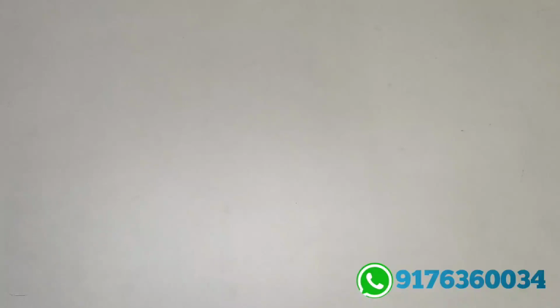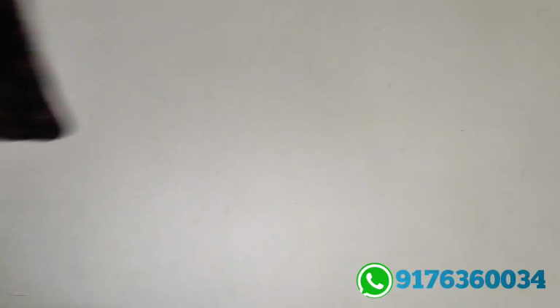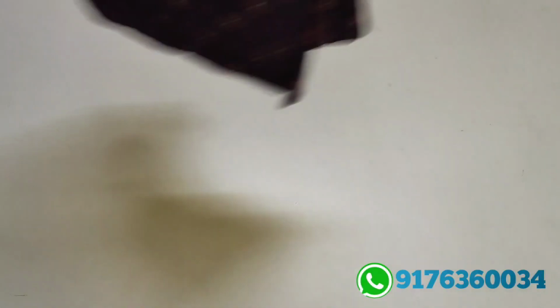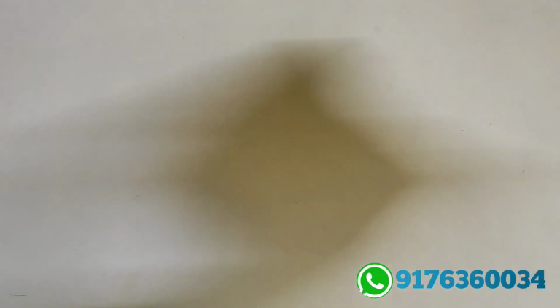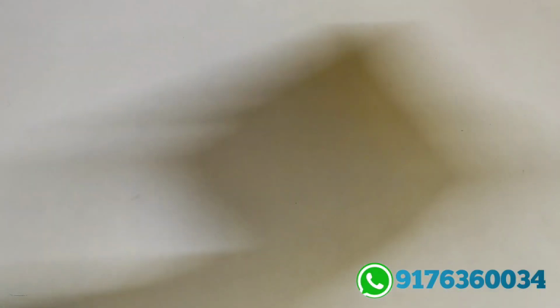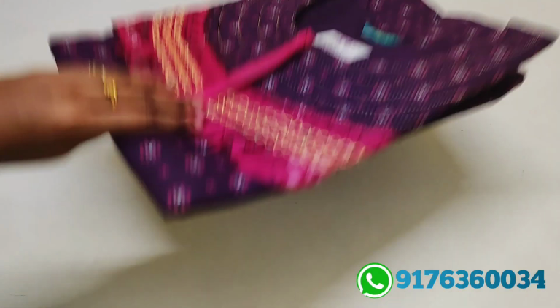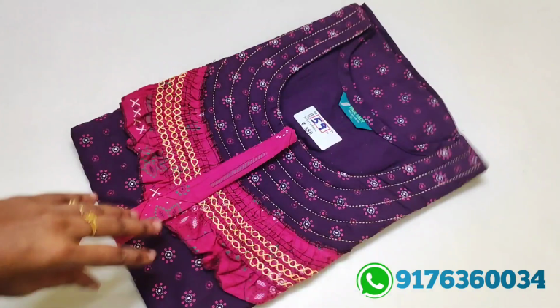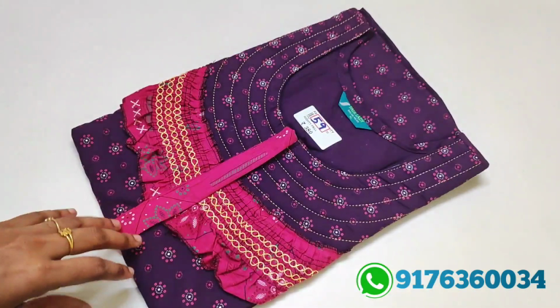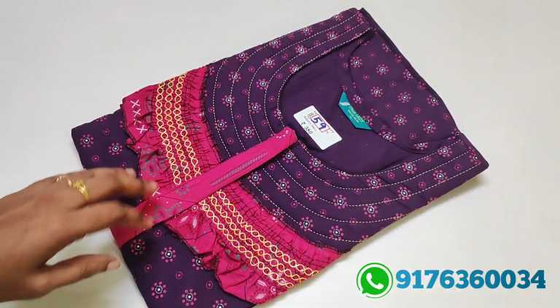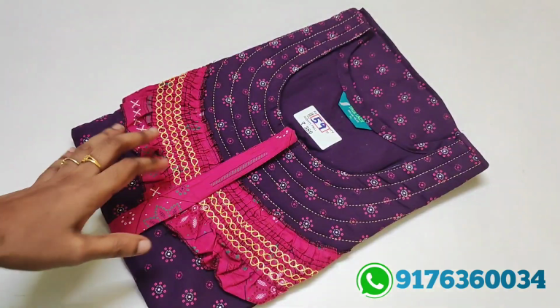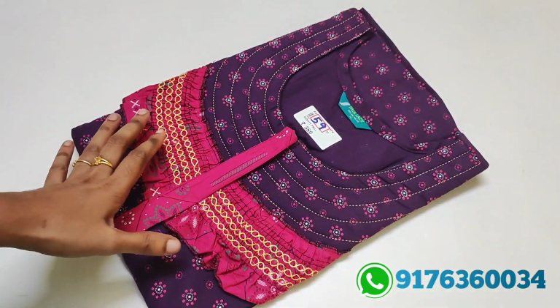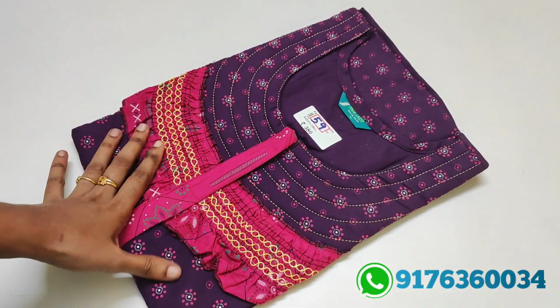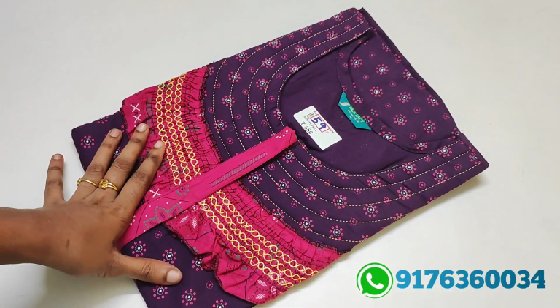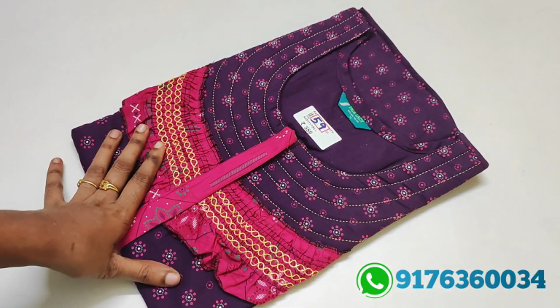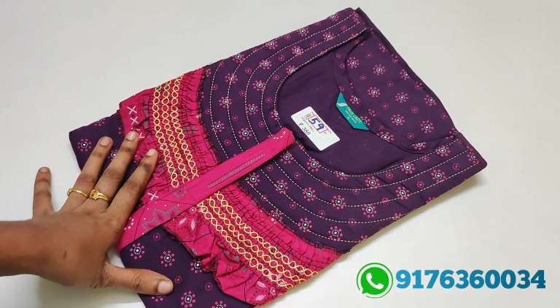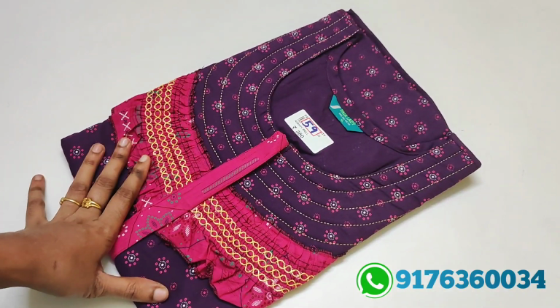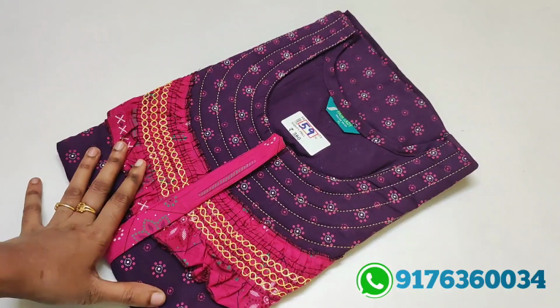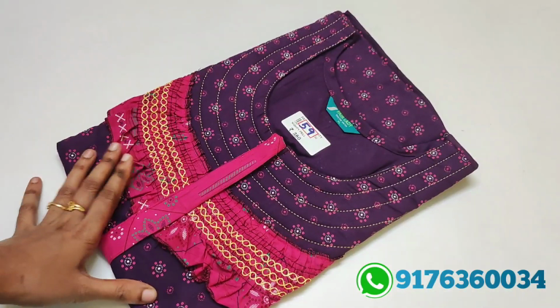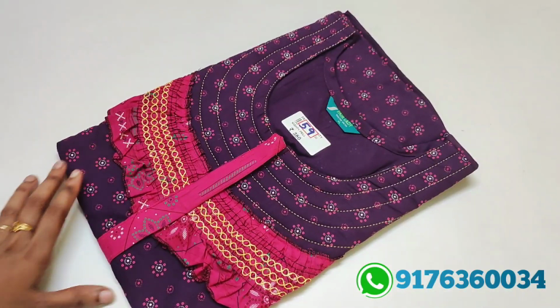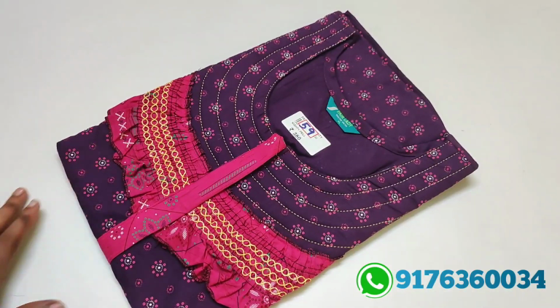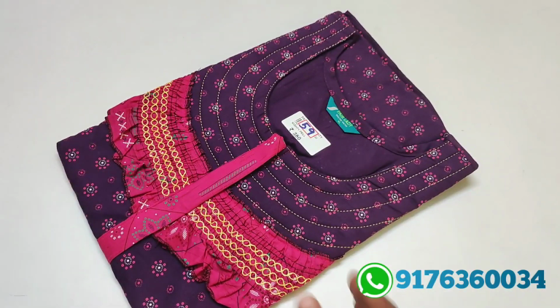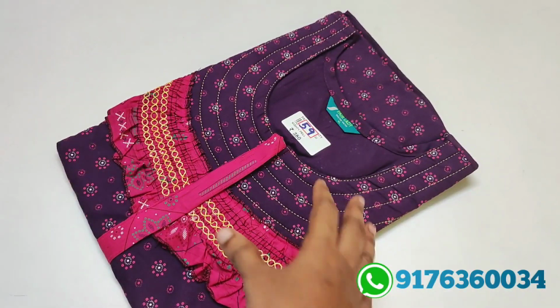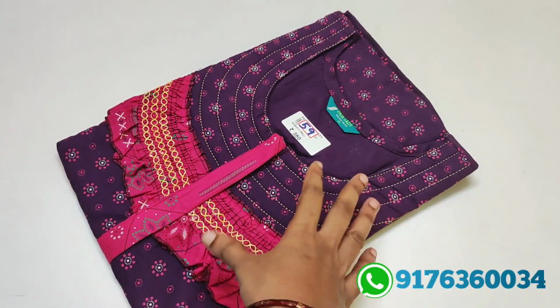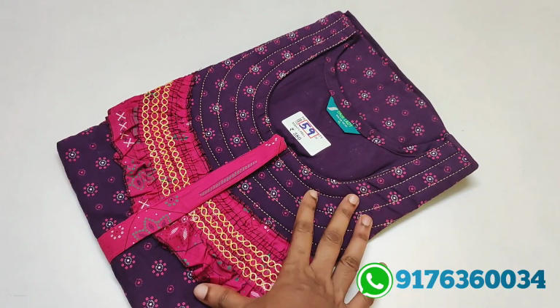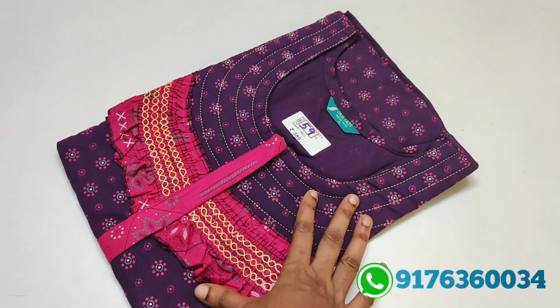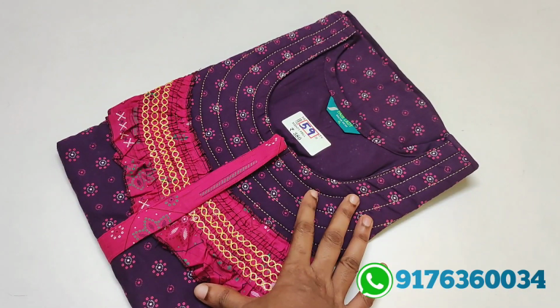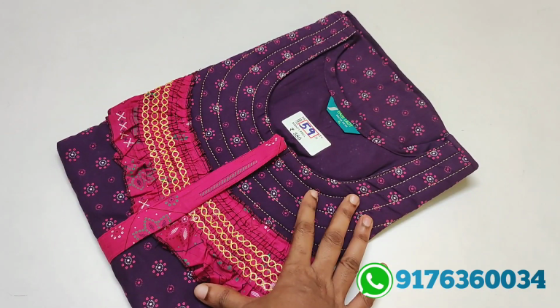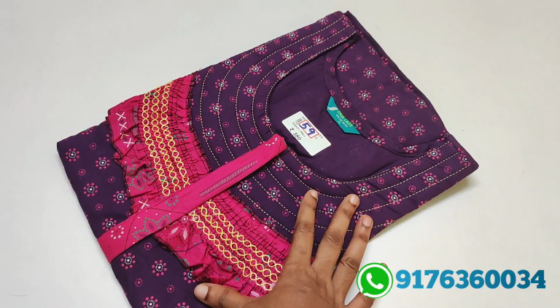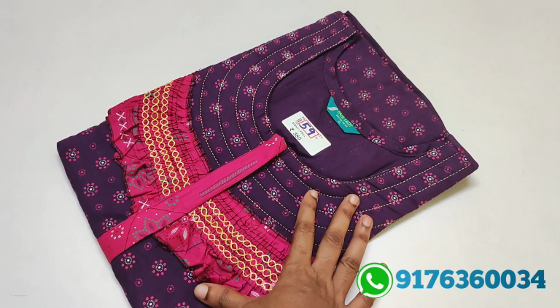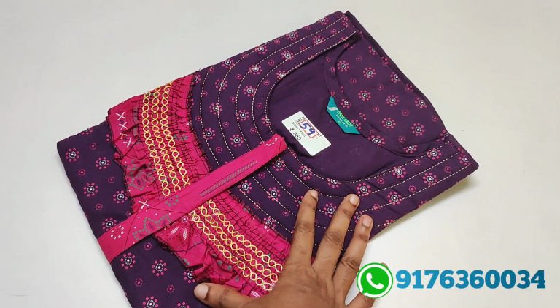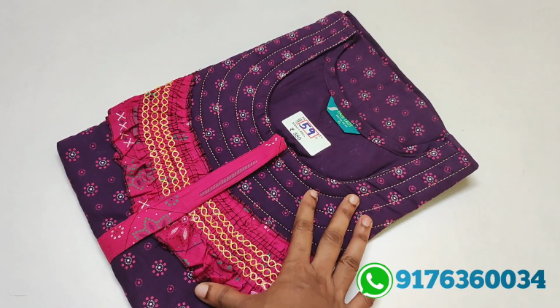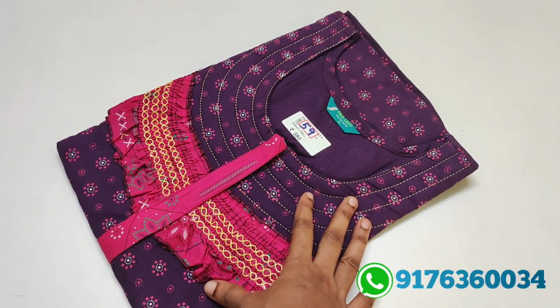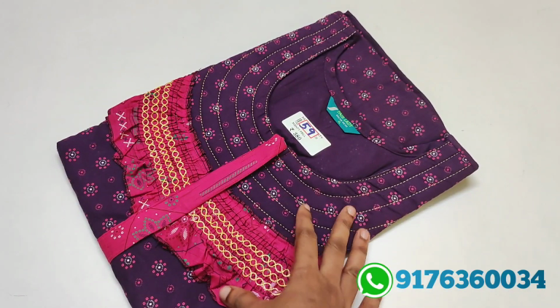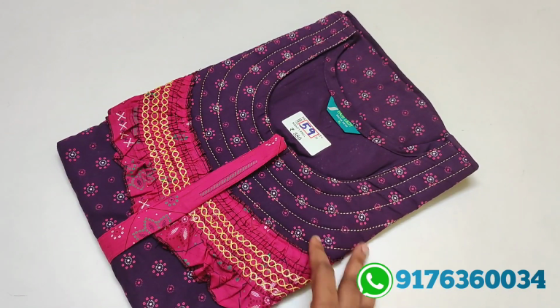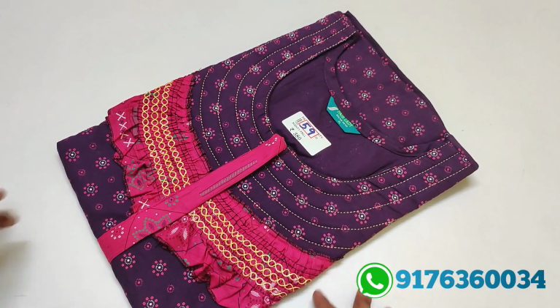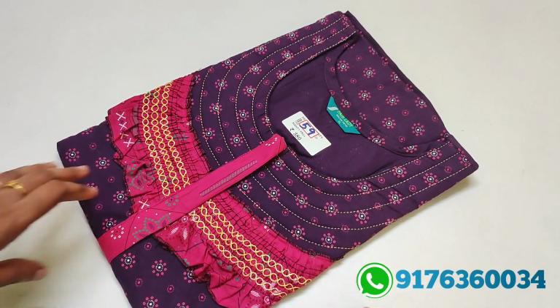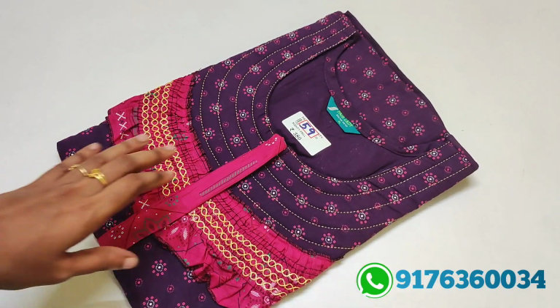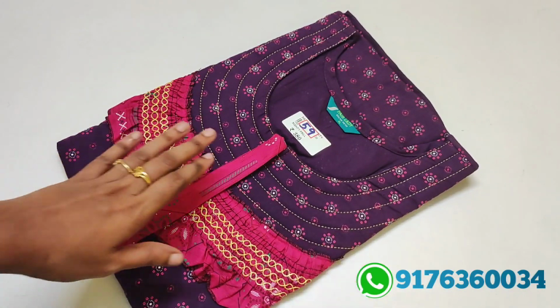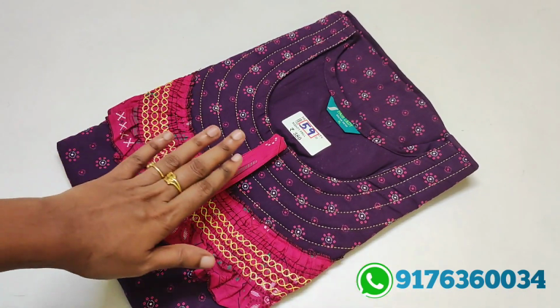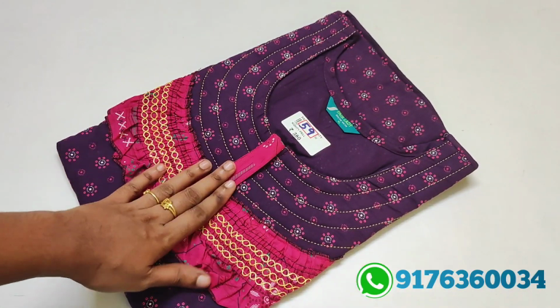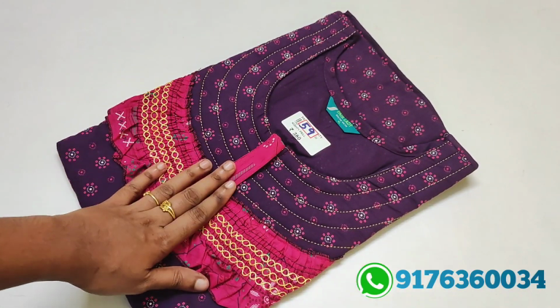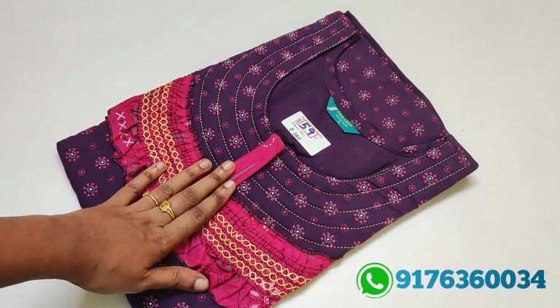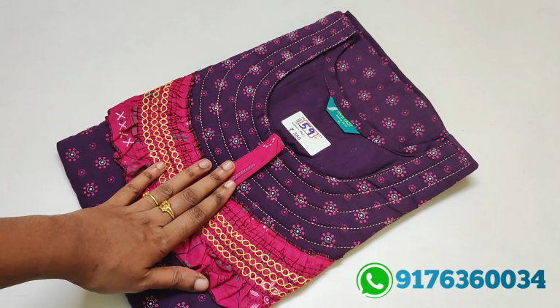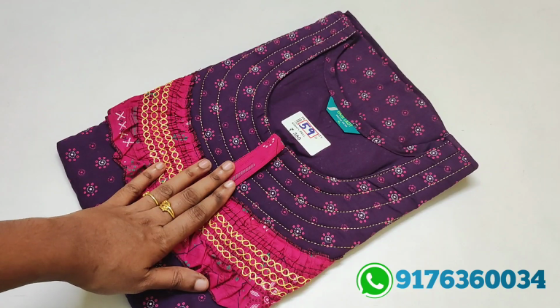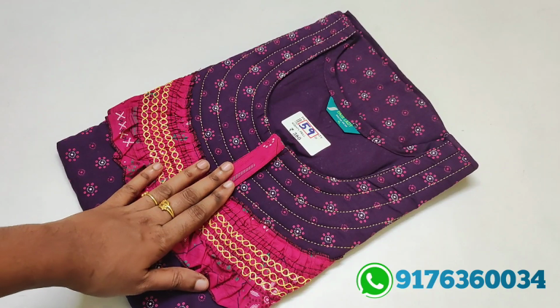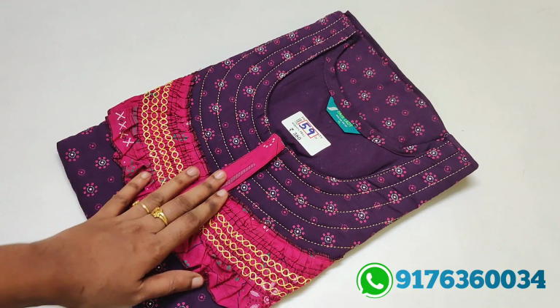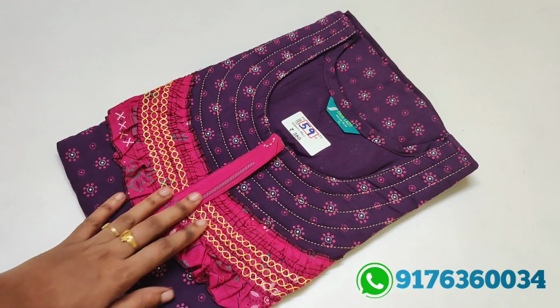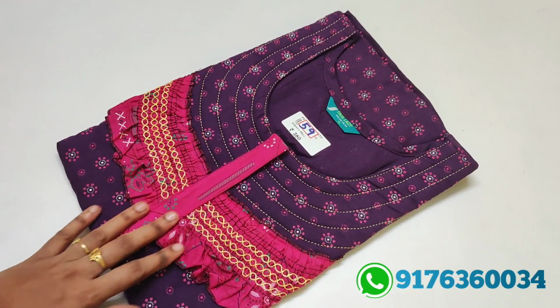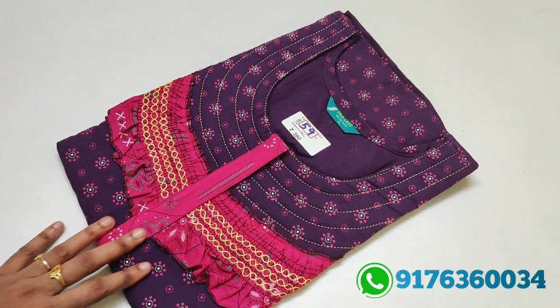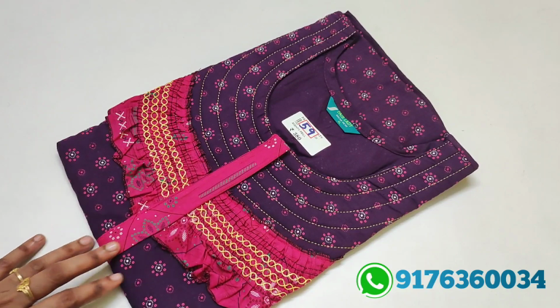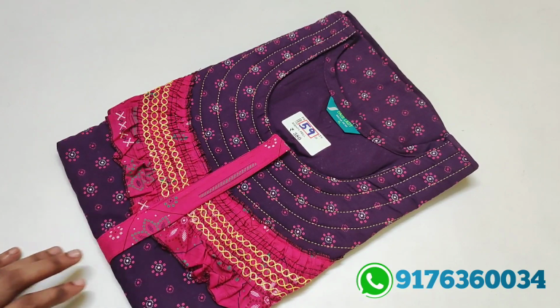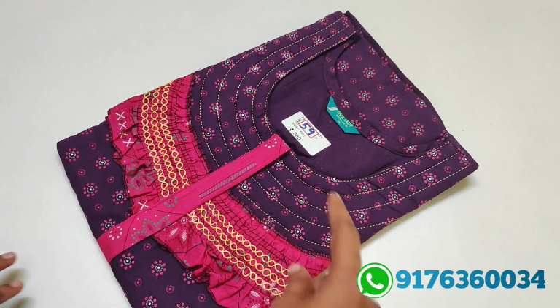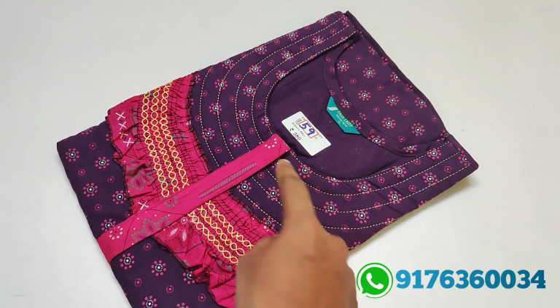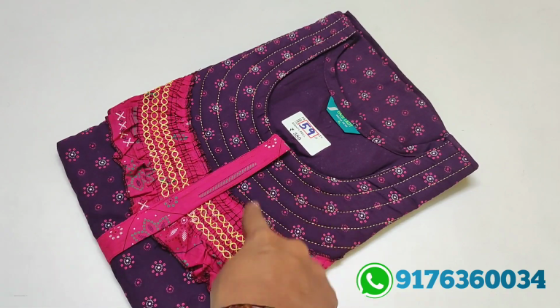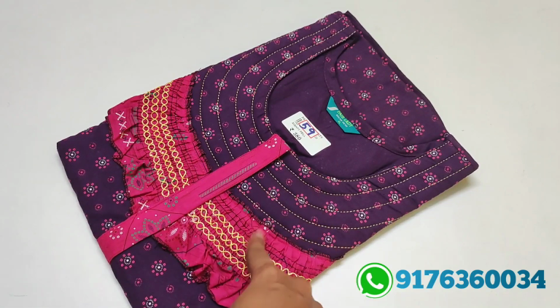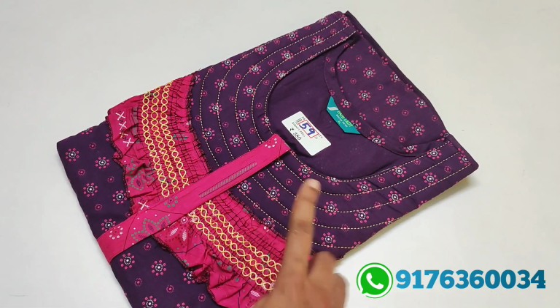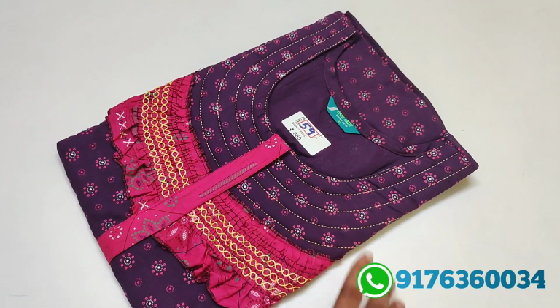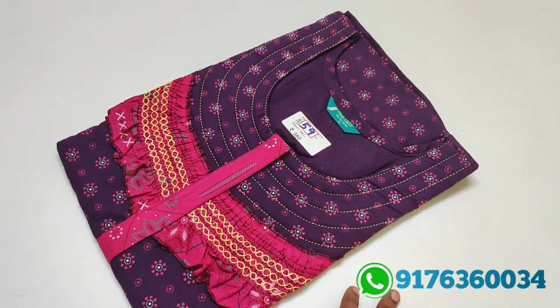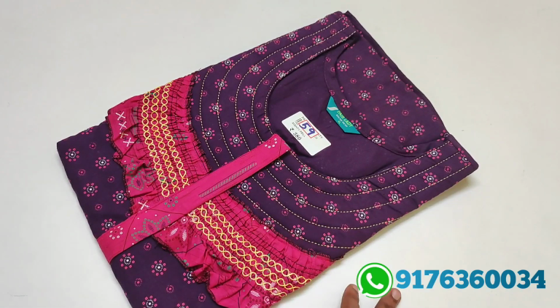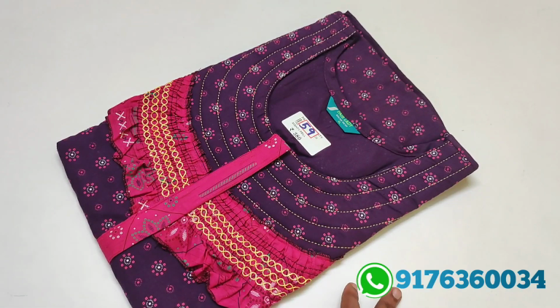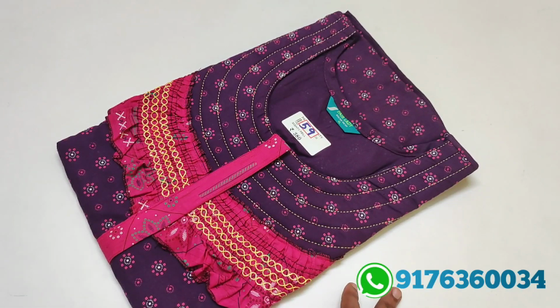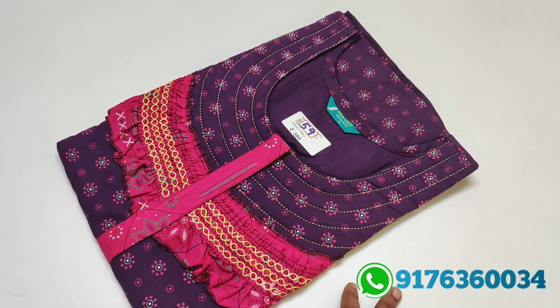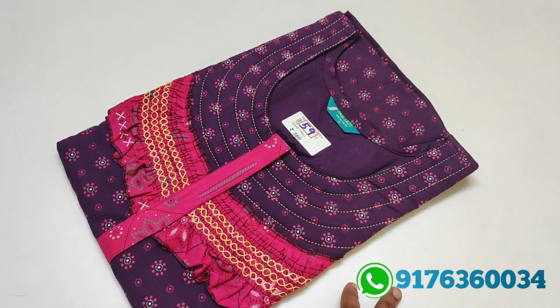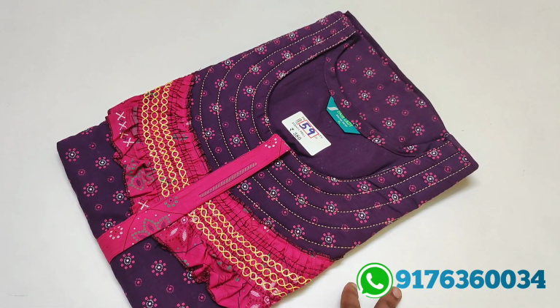Hi friends! Welcome to the past collection. In this video, we will see a 90's collection. We are doing a new arrival, that's why I'm doing a video update.